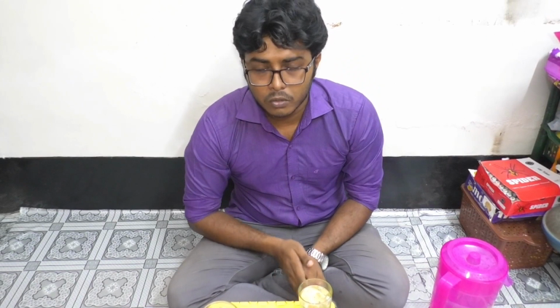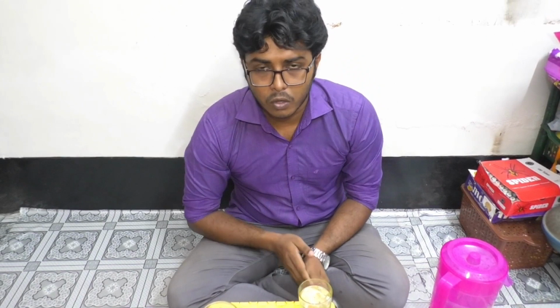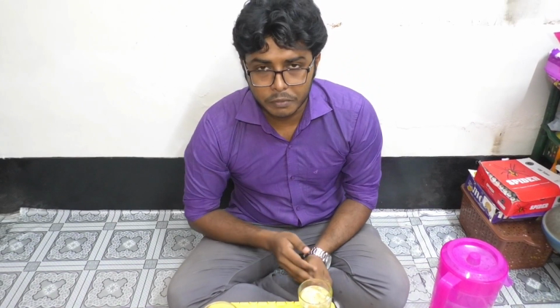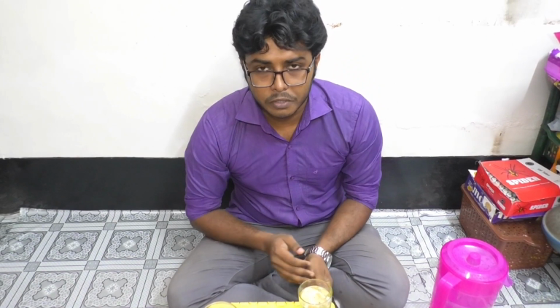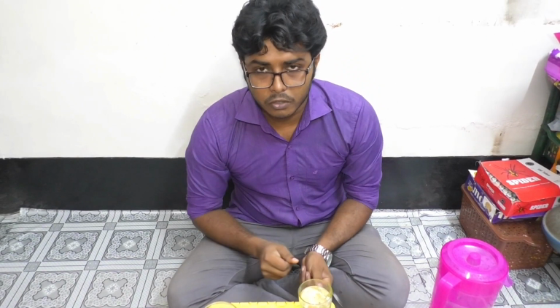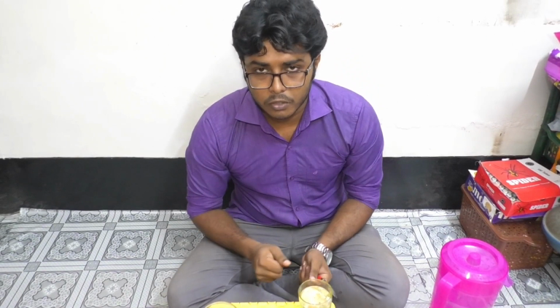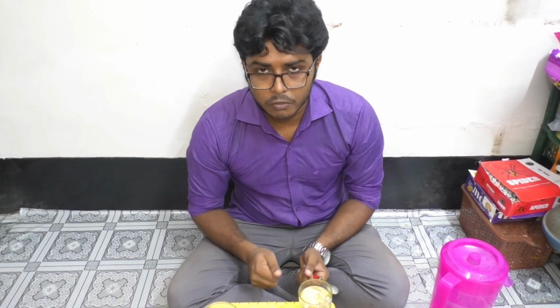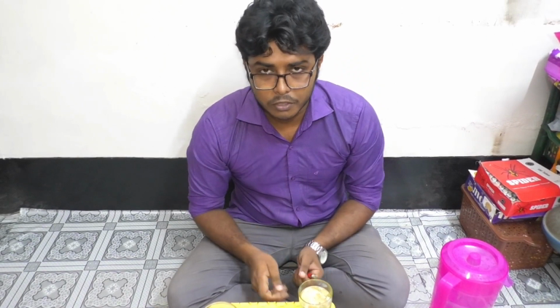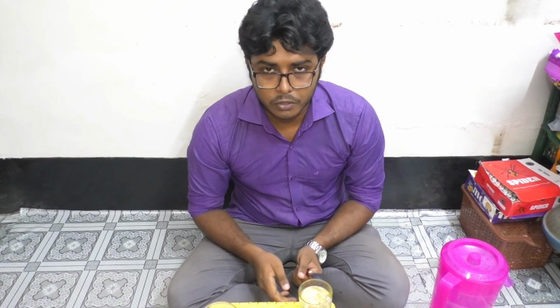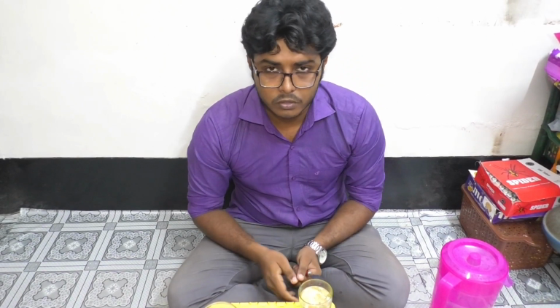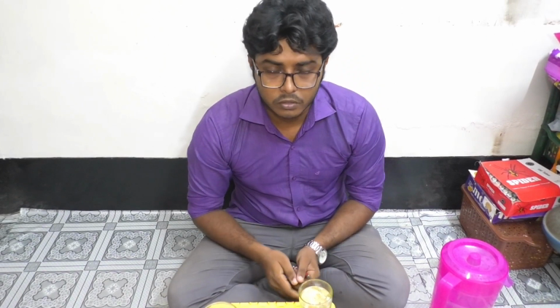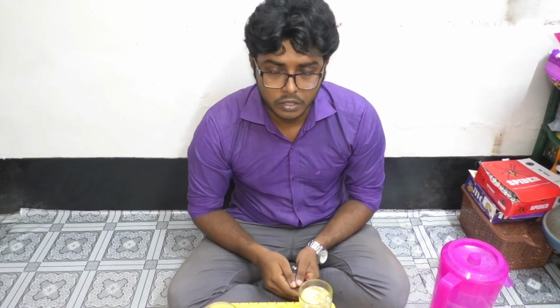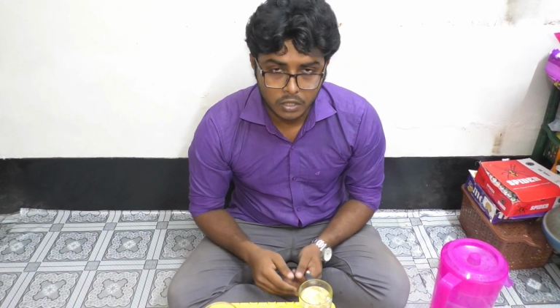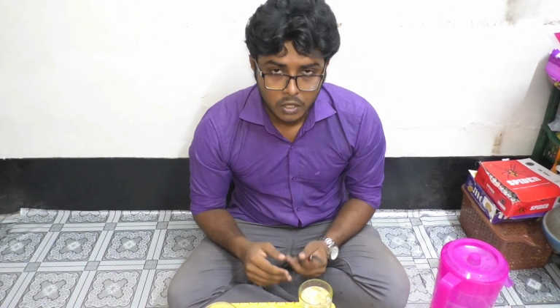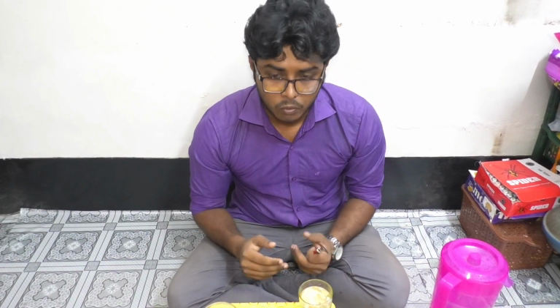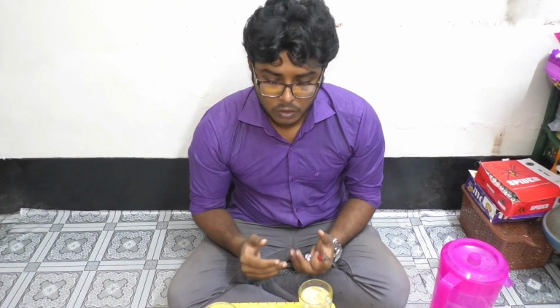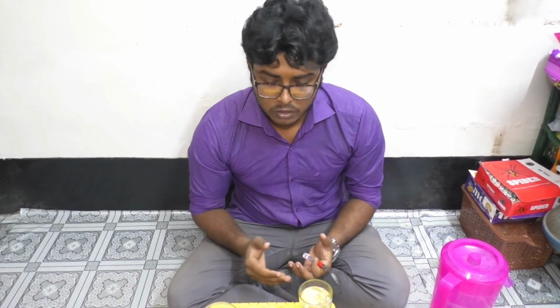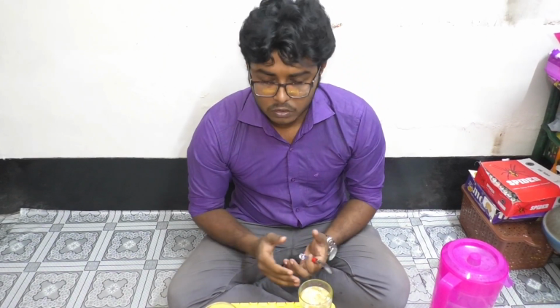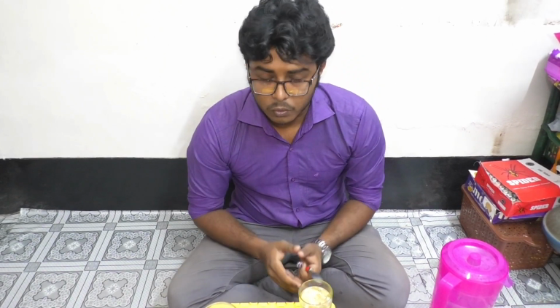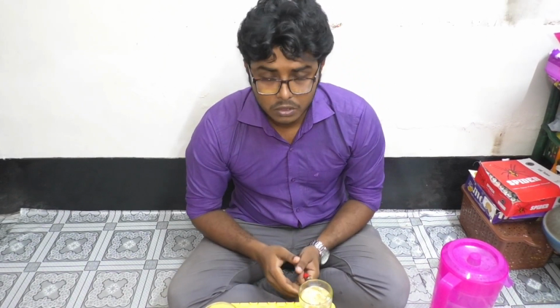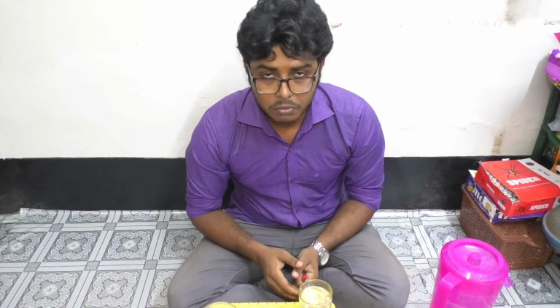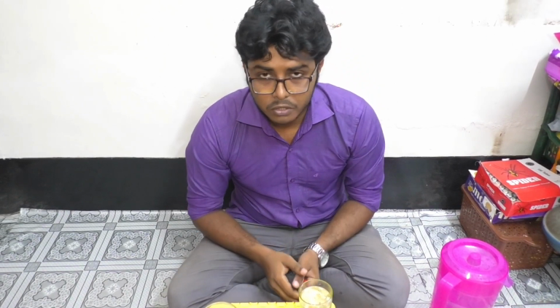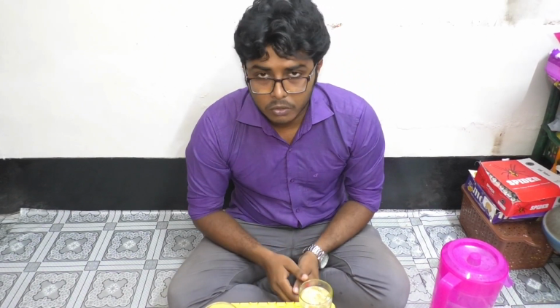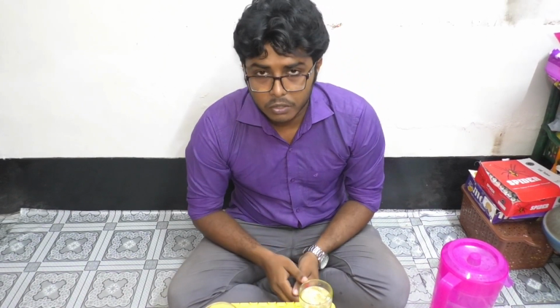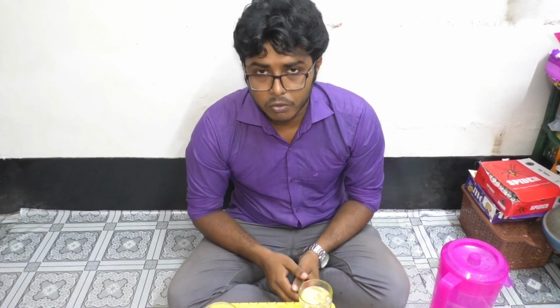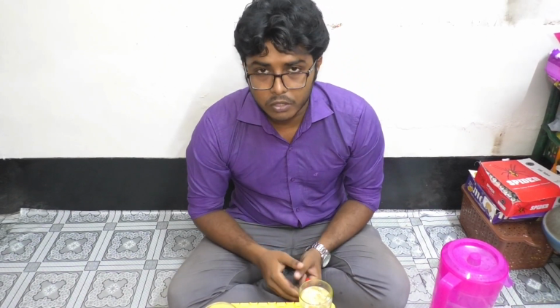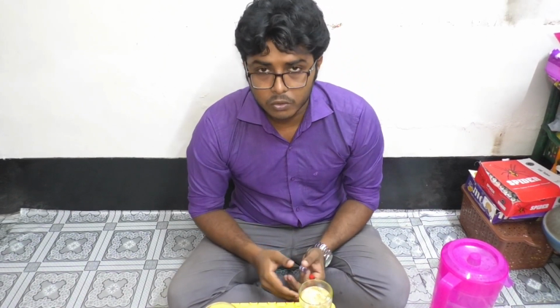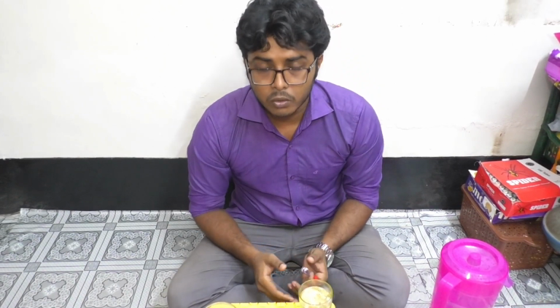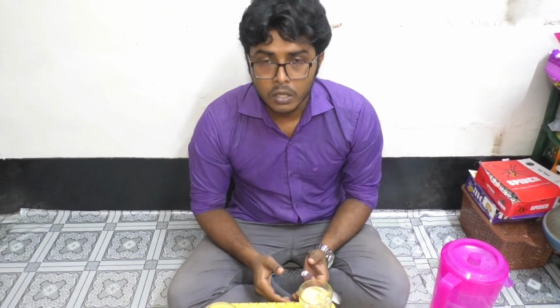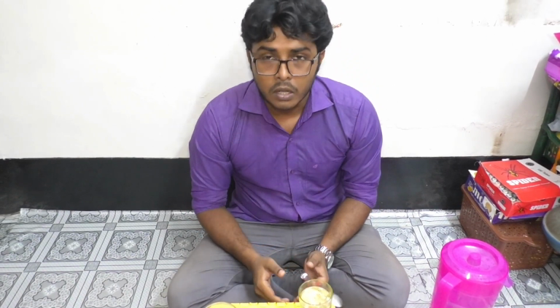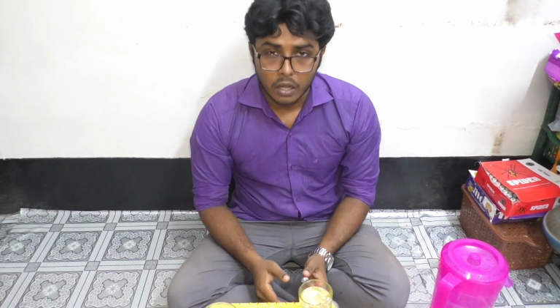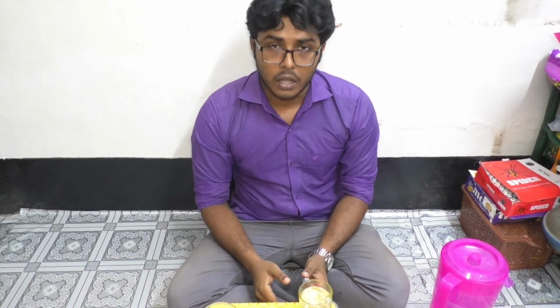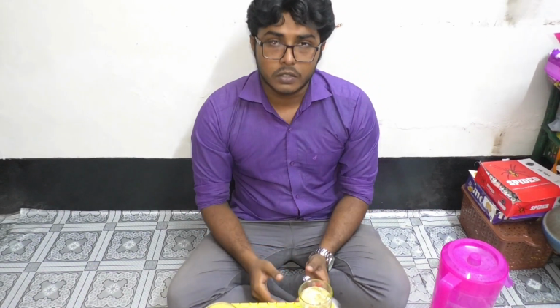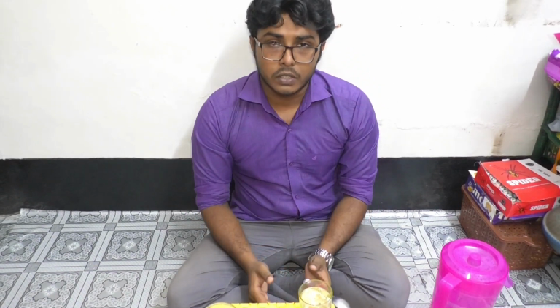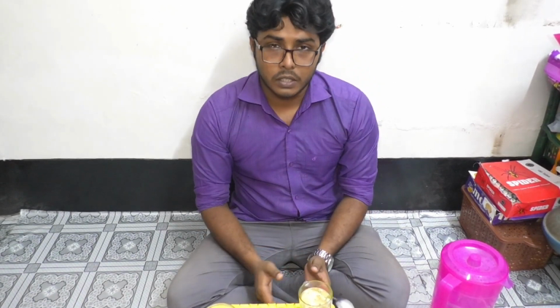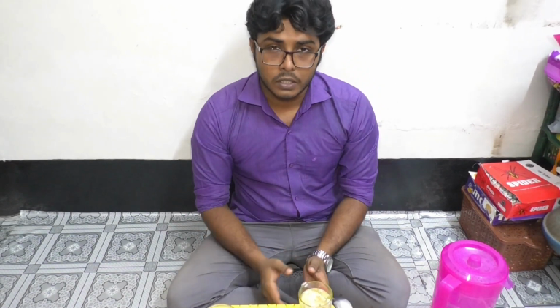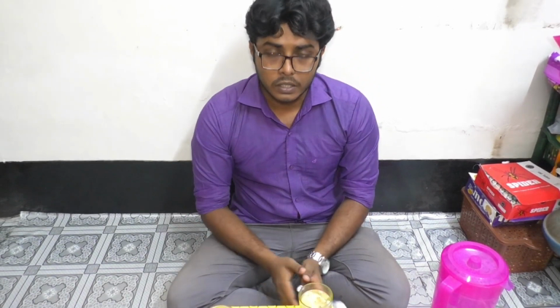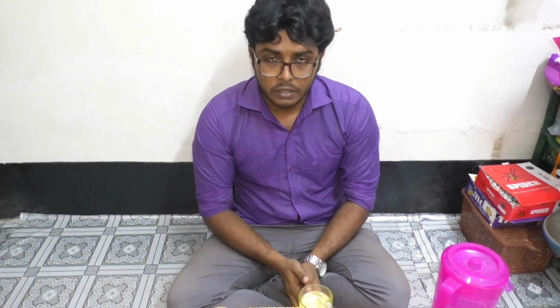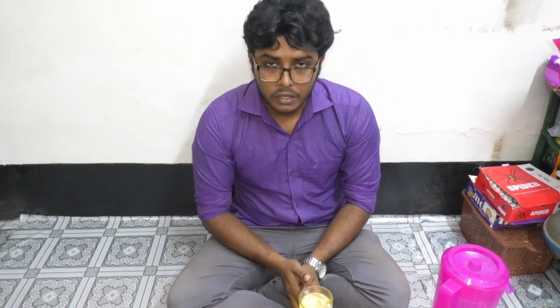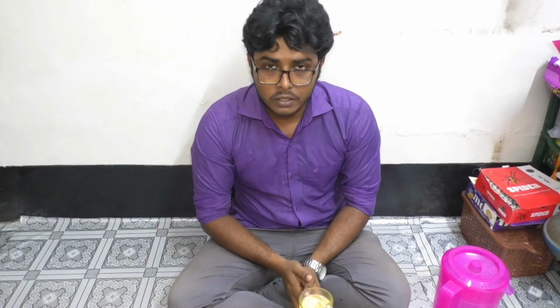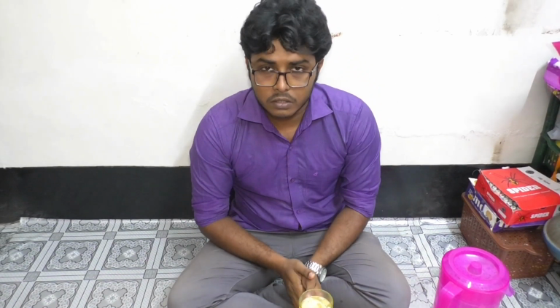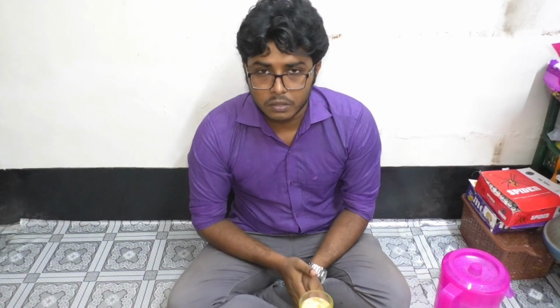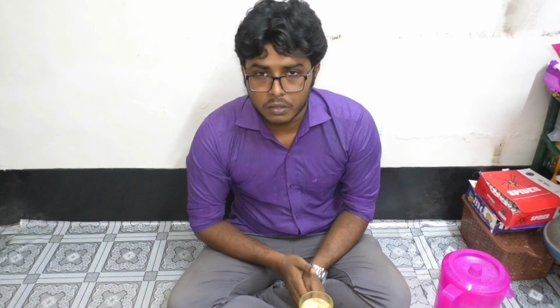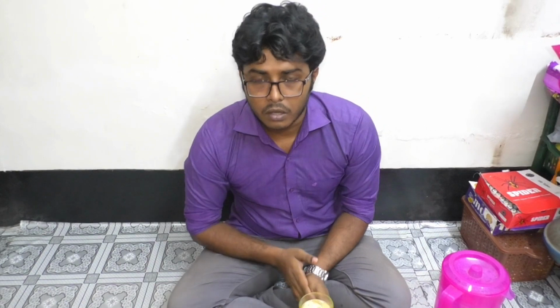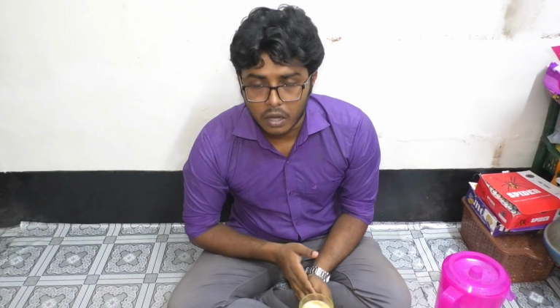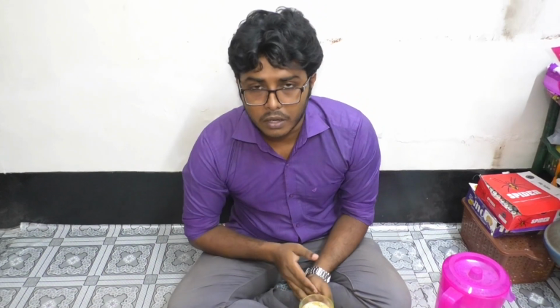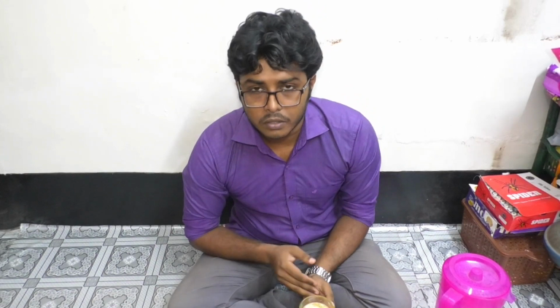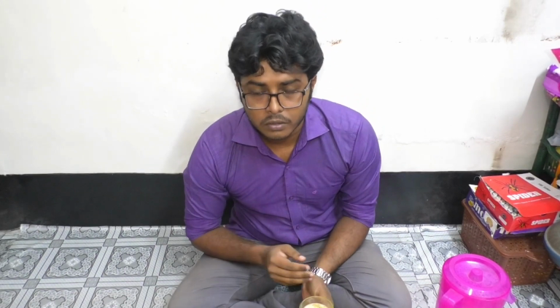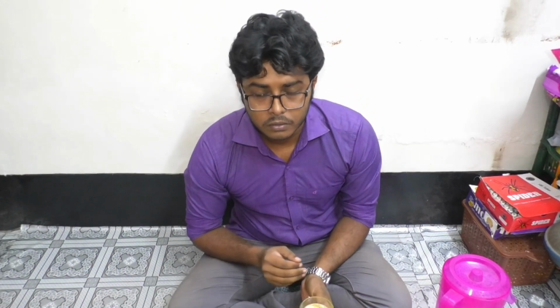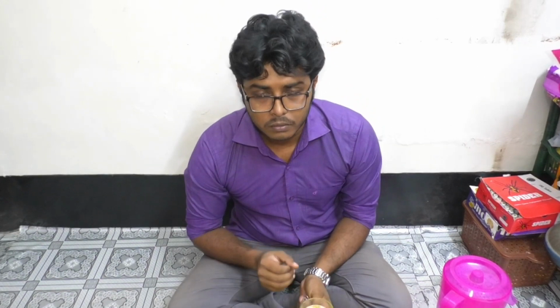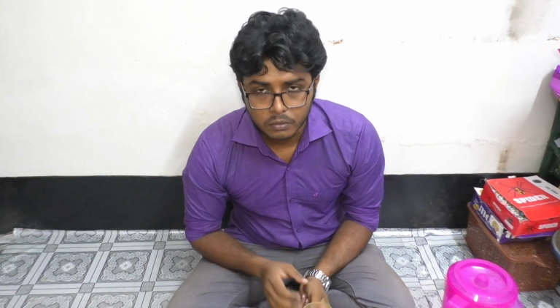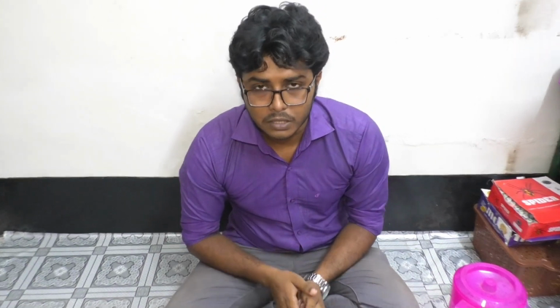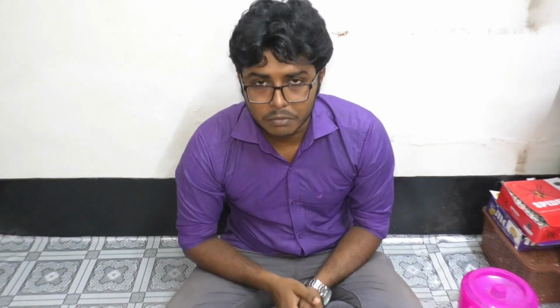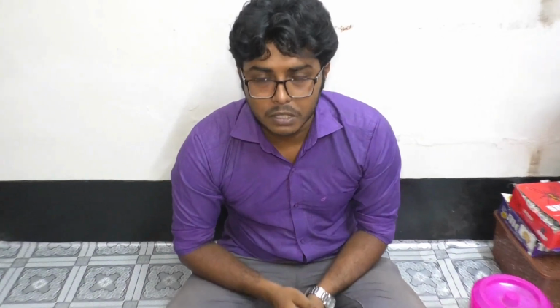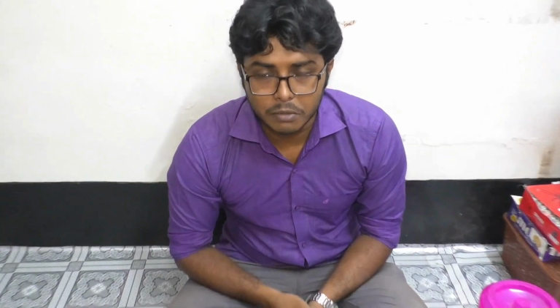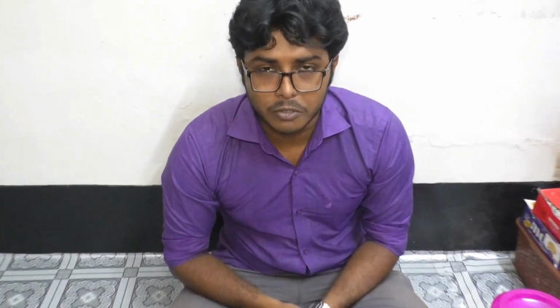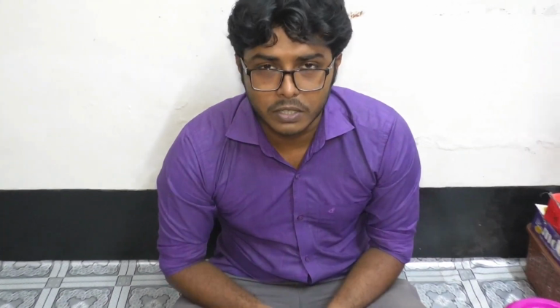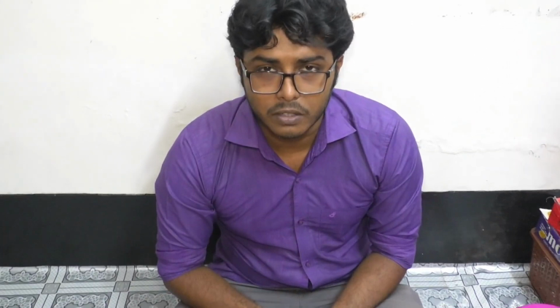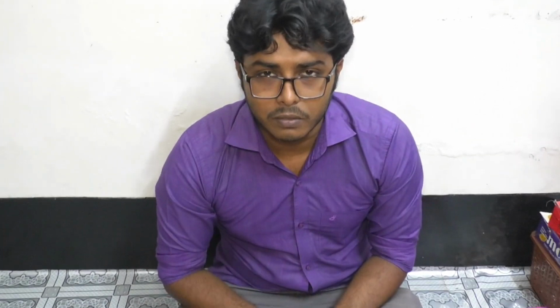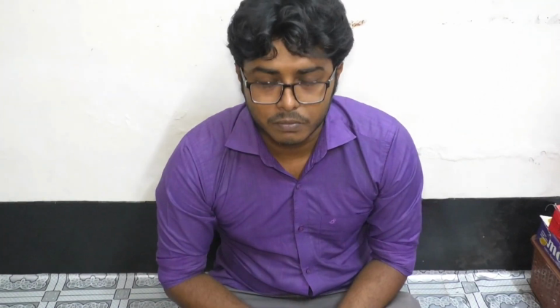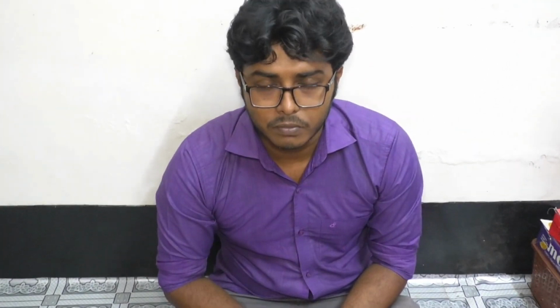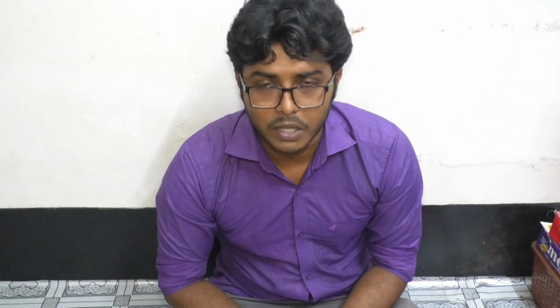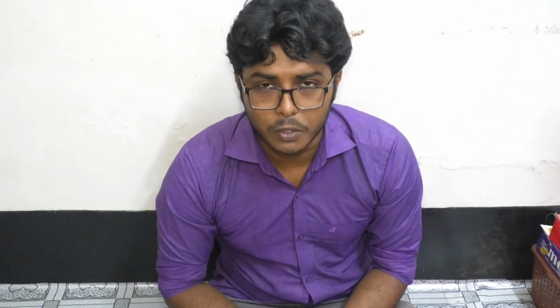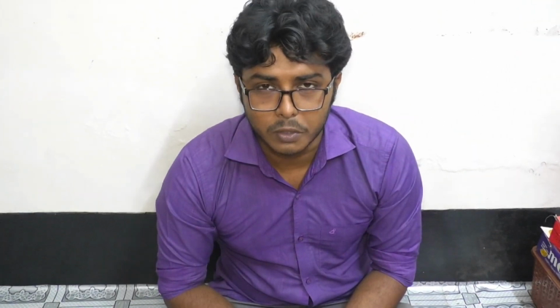Thank you for watching our video. Like our video, comment on our videos about which video you want to see next, and subscribe to the channel. Thank you.